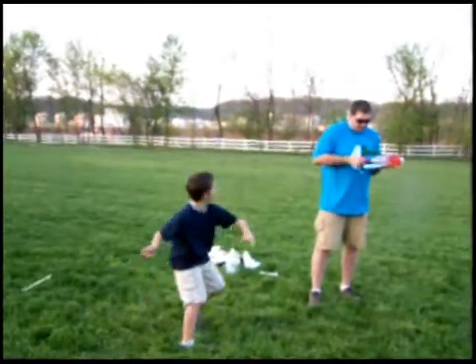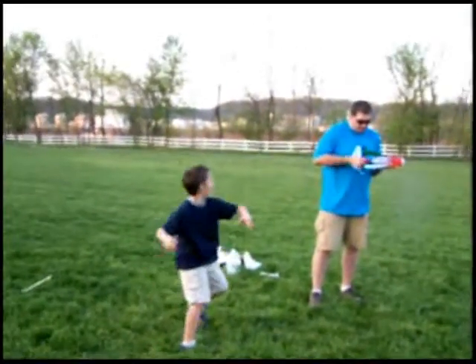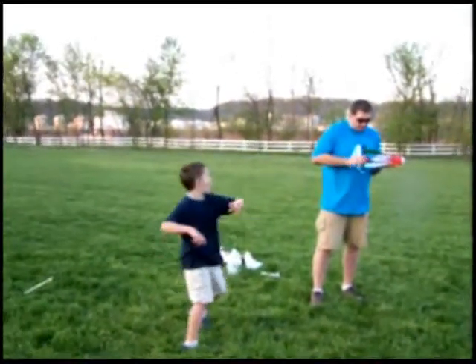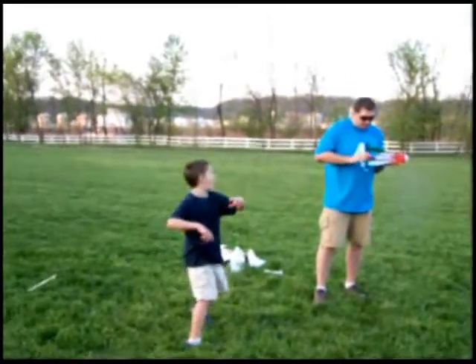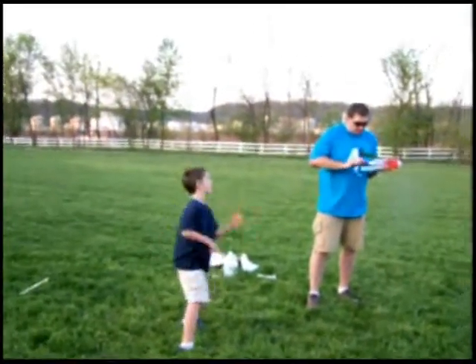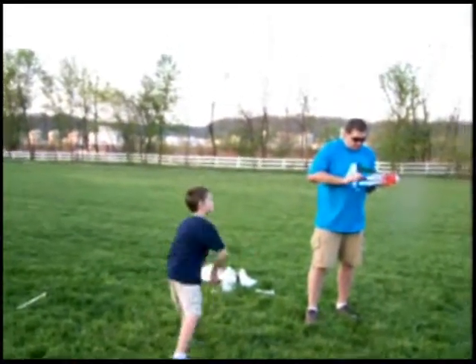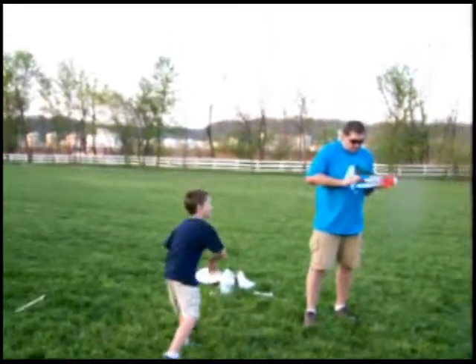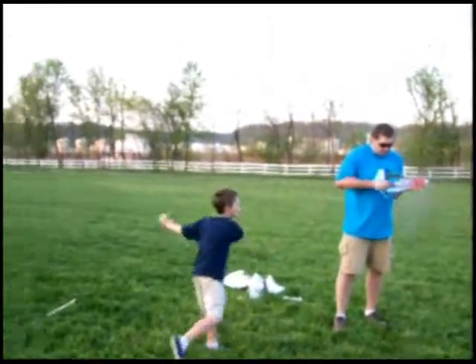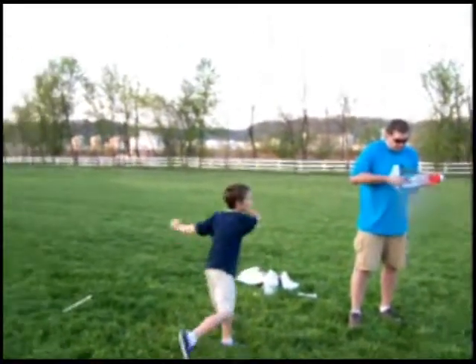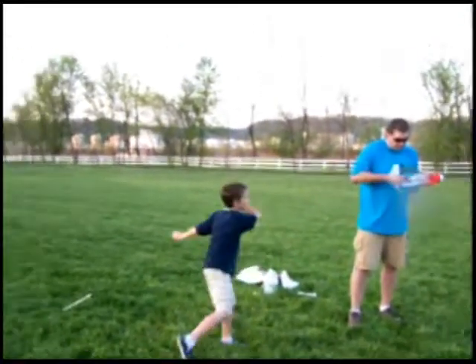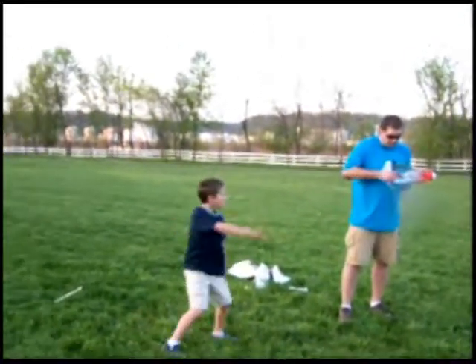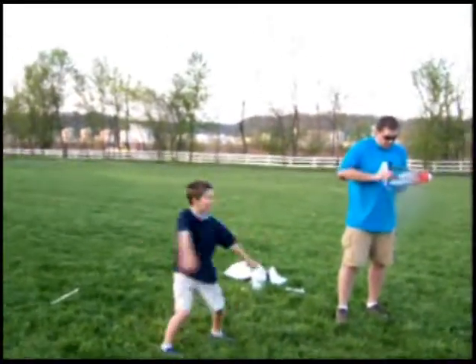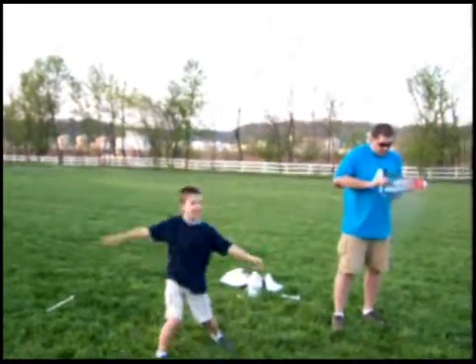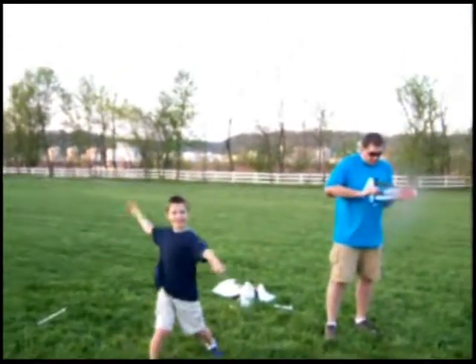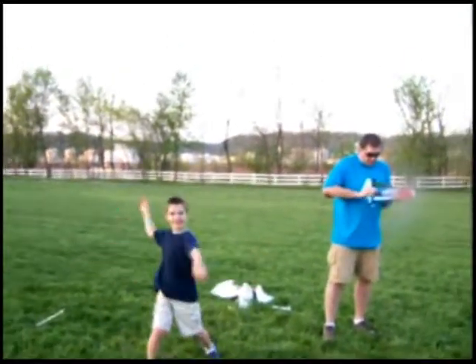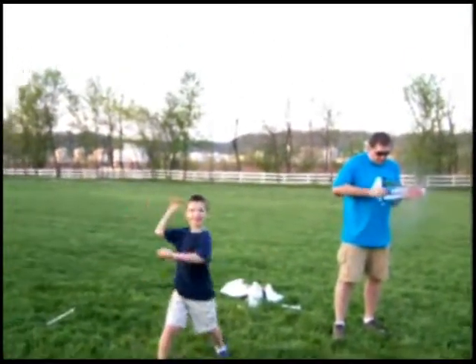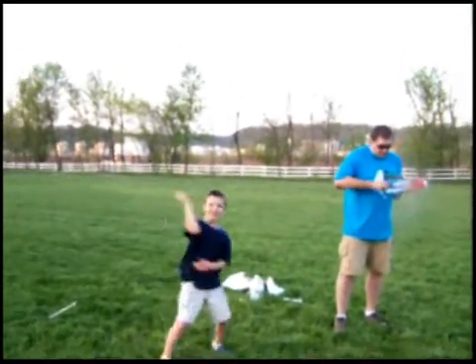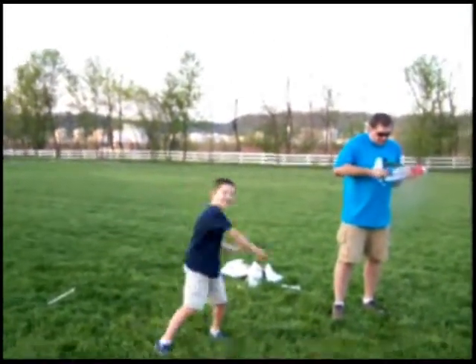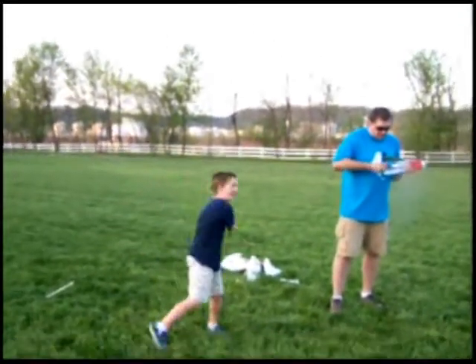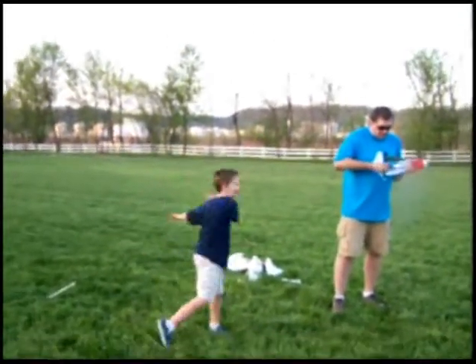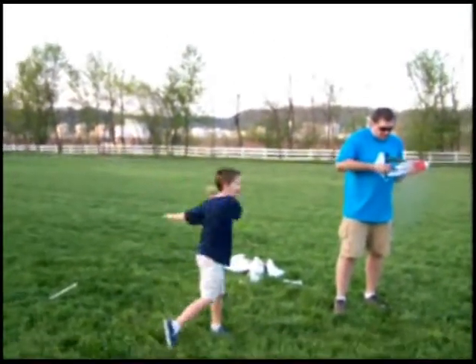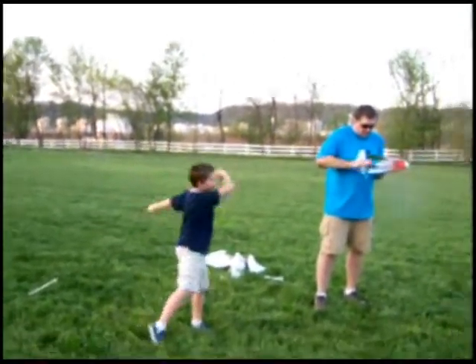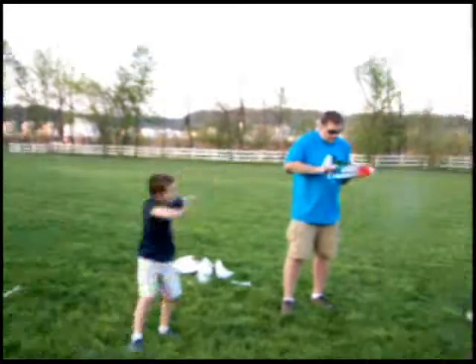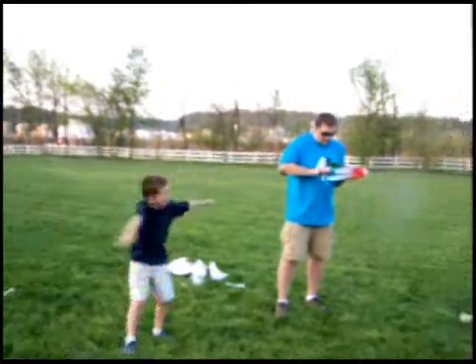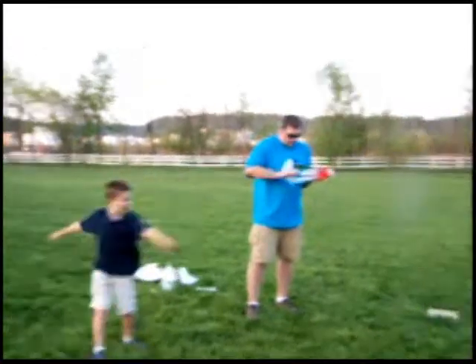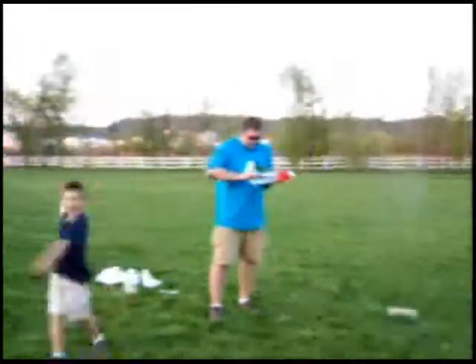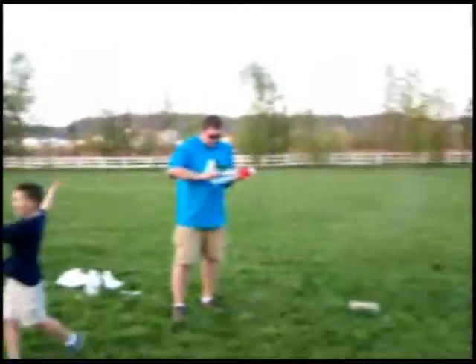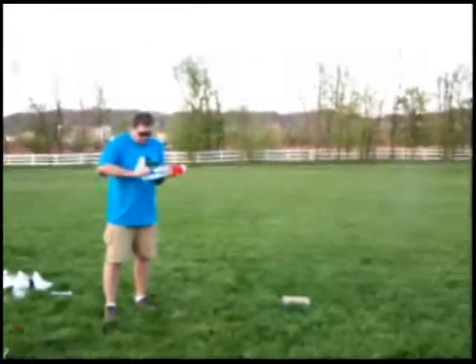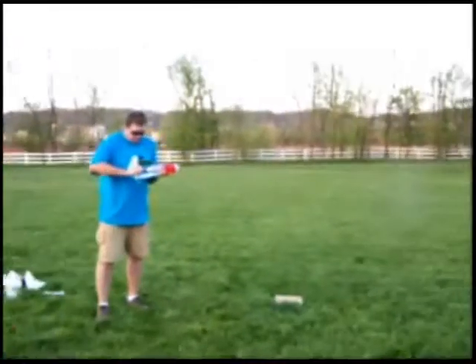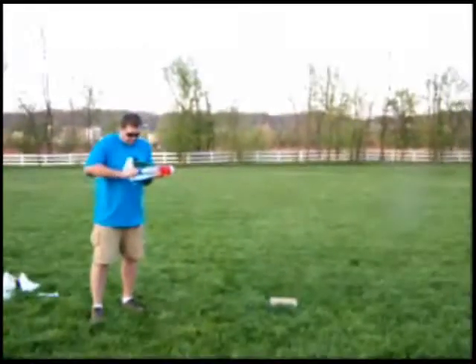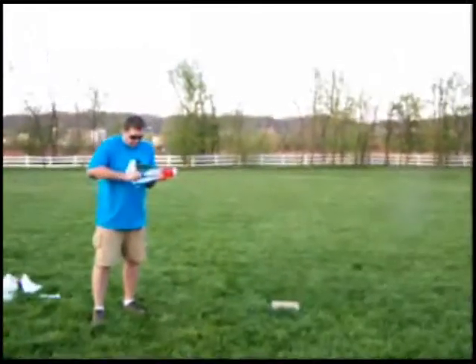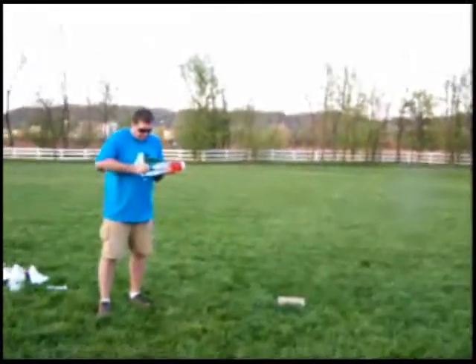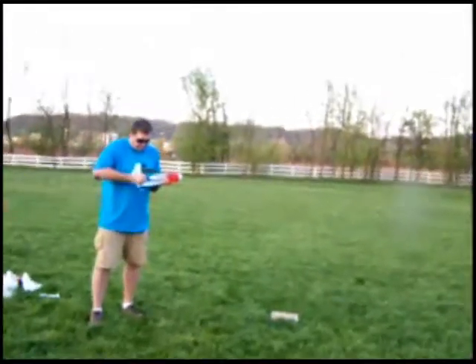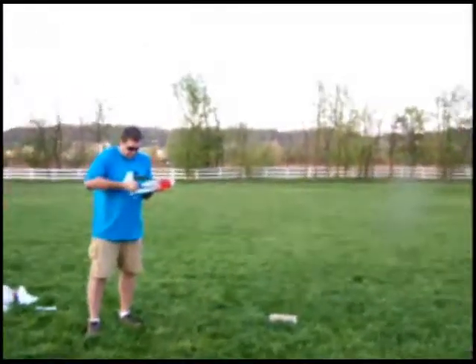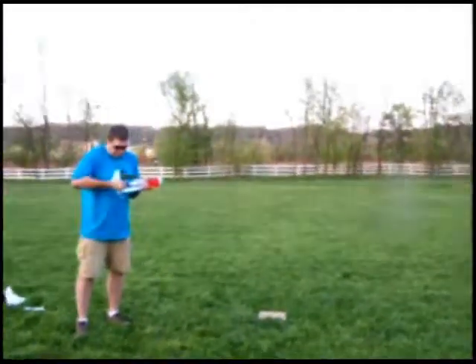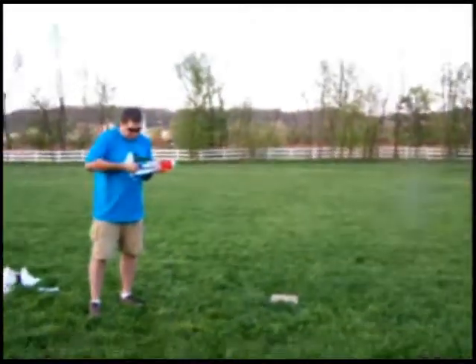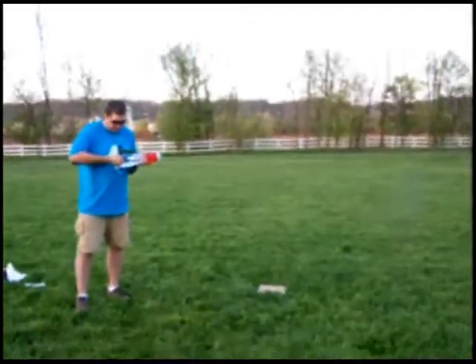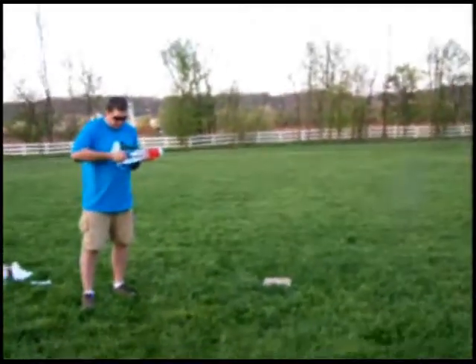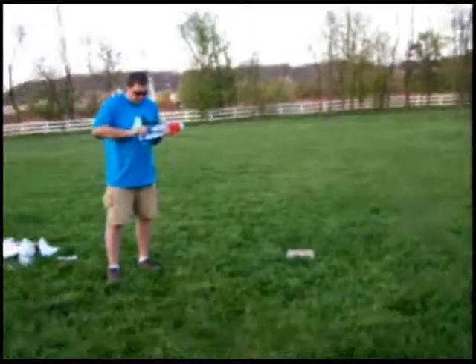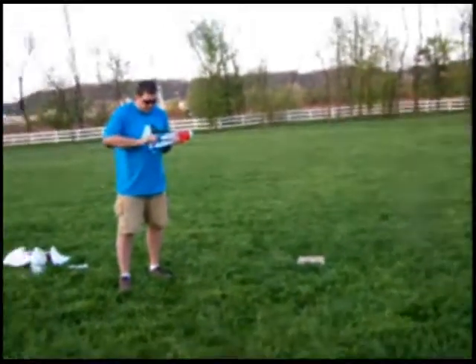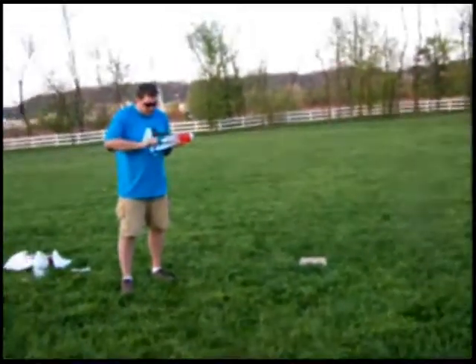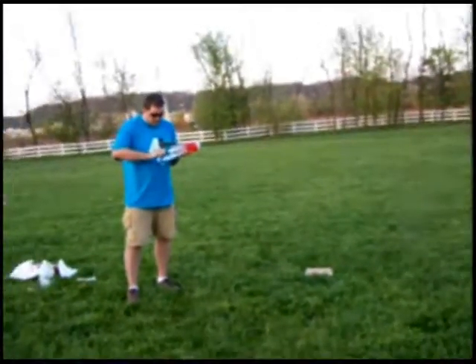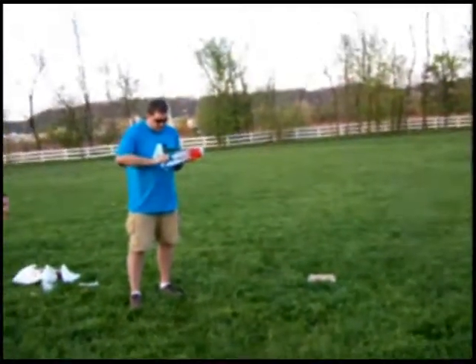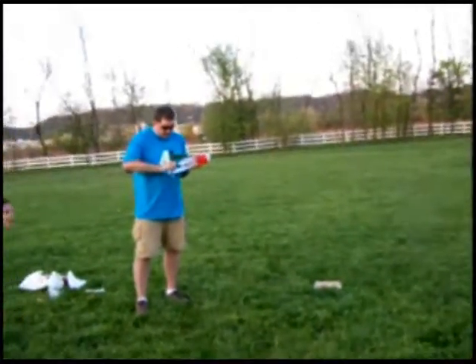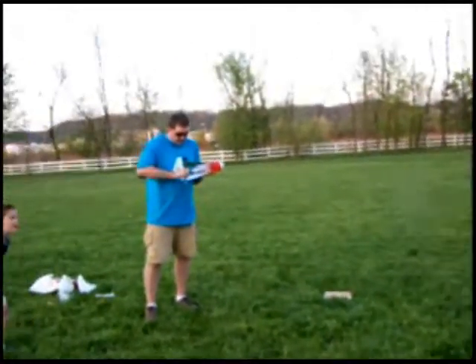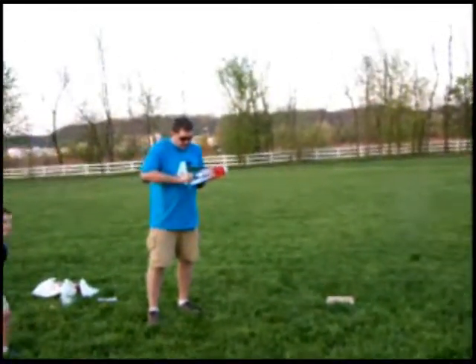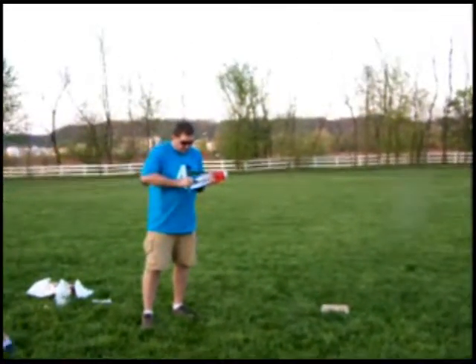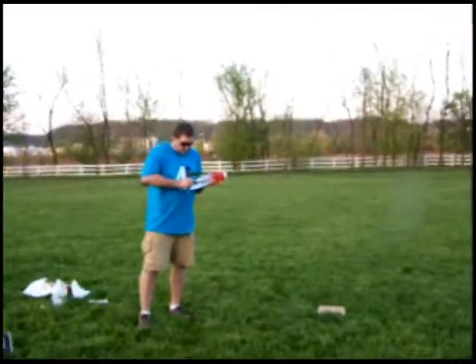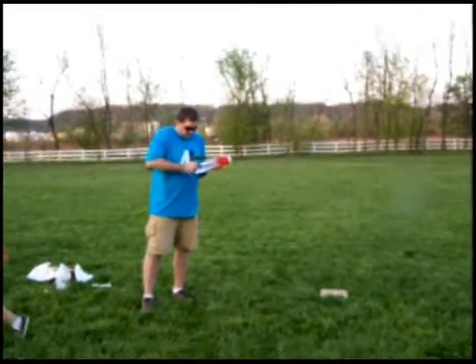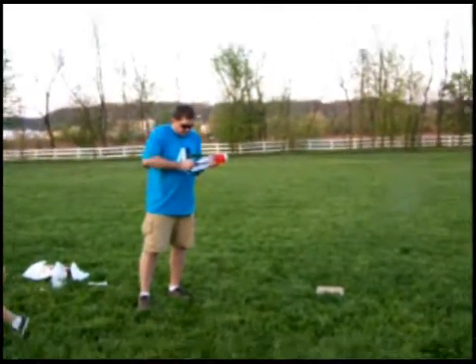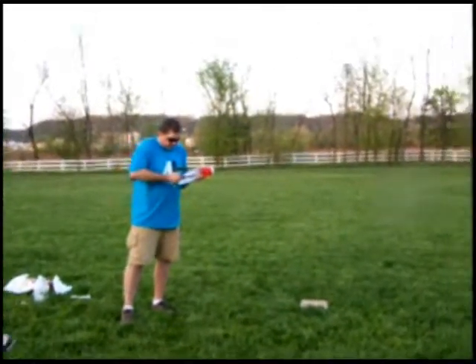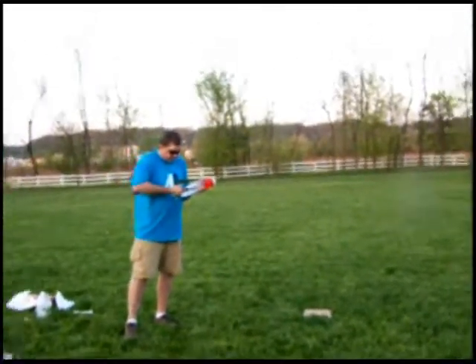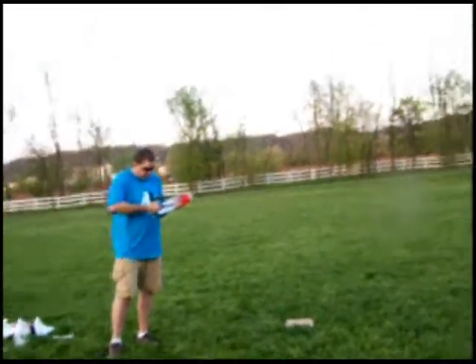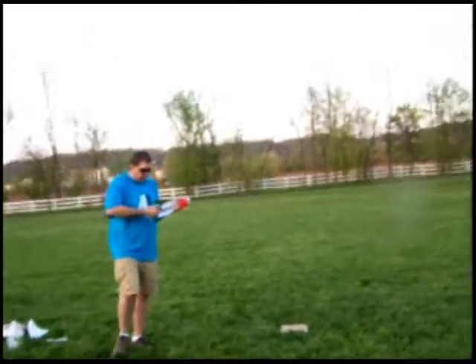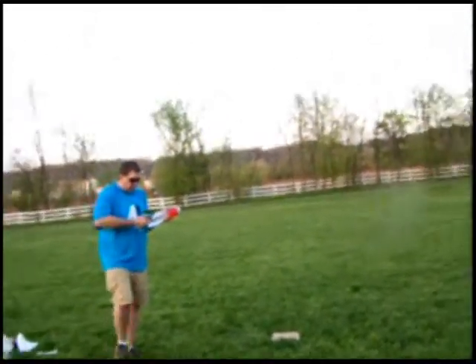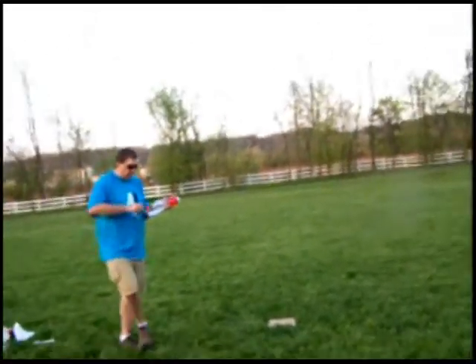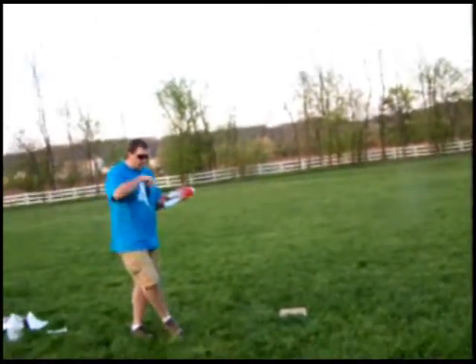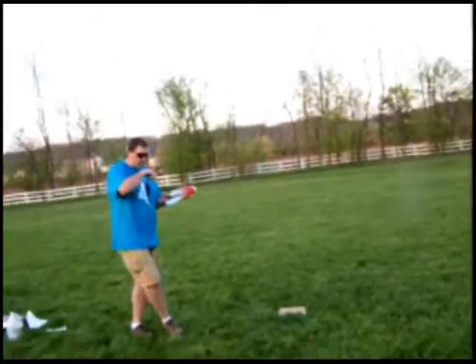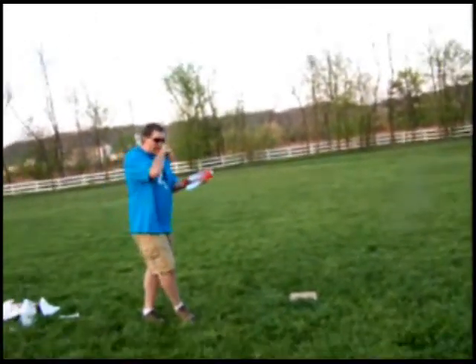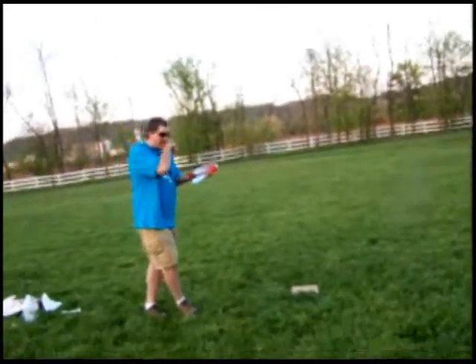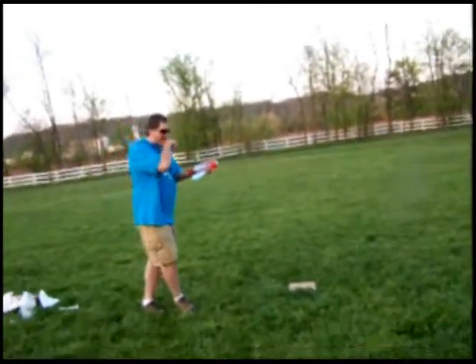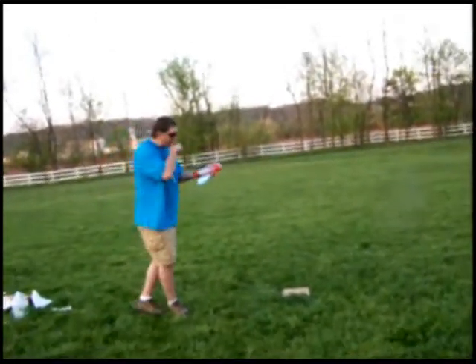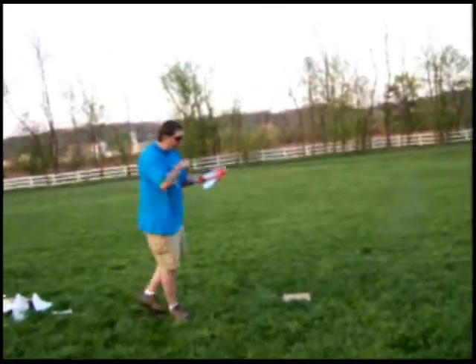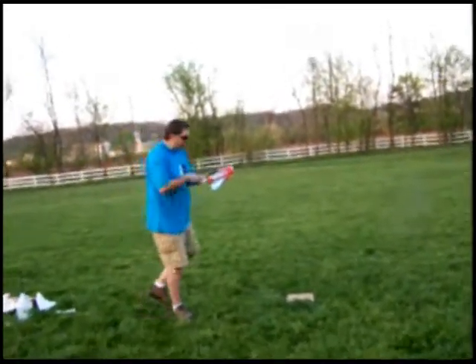Colton, I'm taping you. Put it on. Okay, here we go.